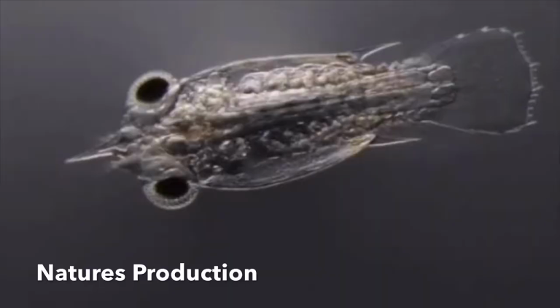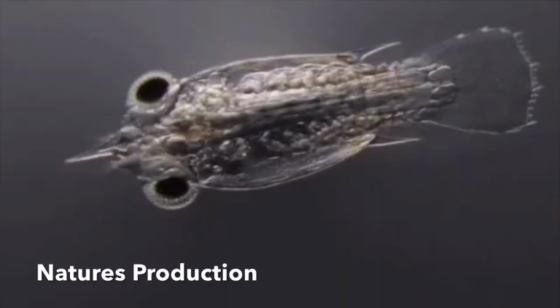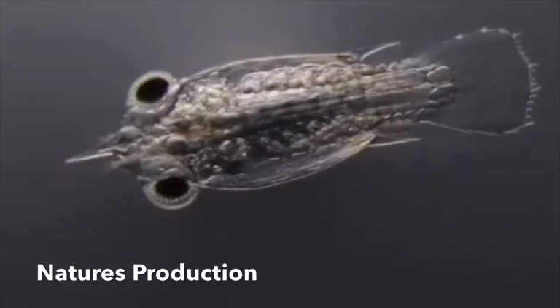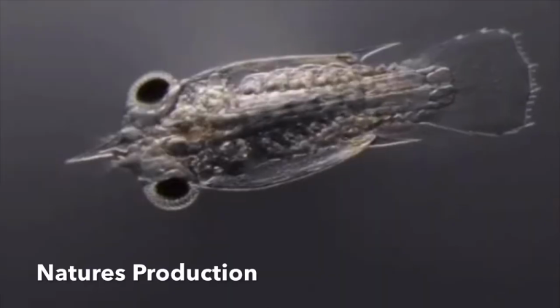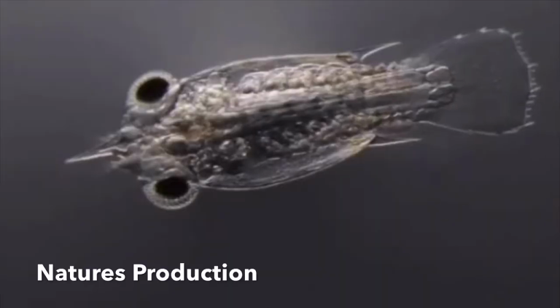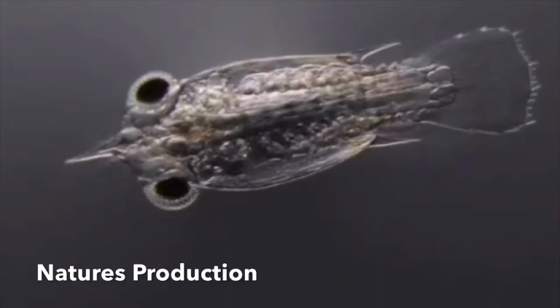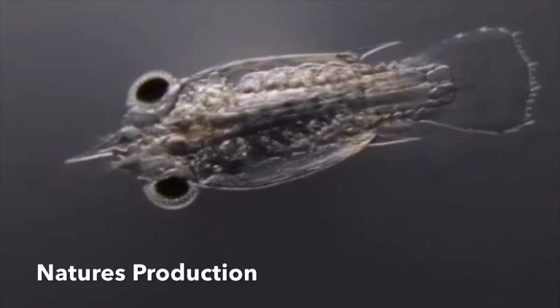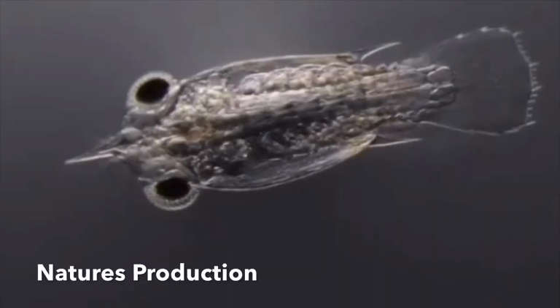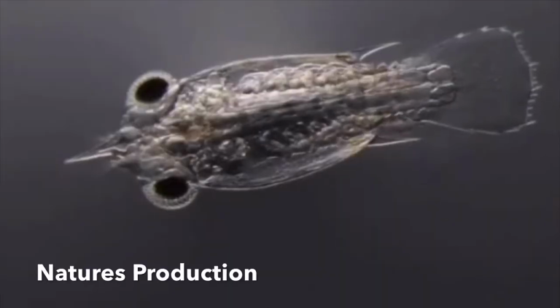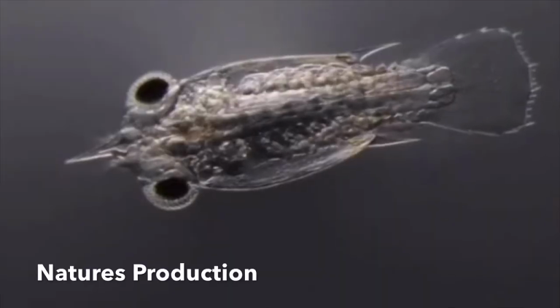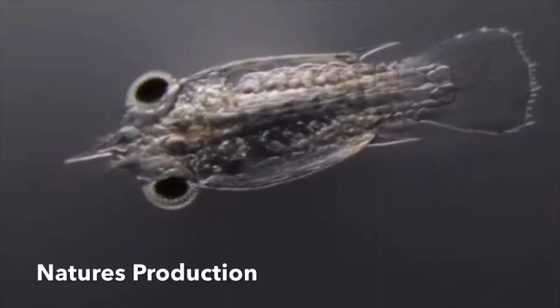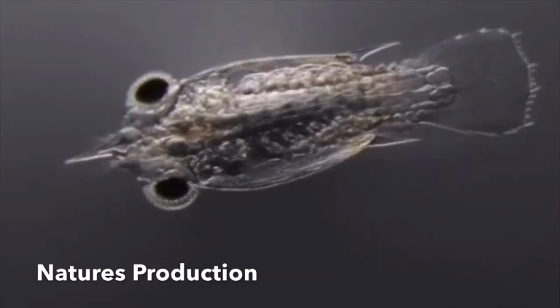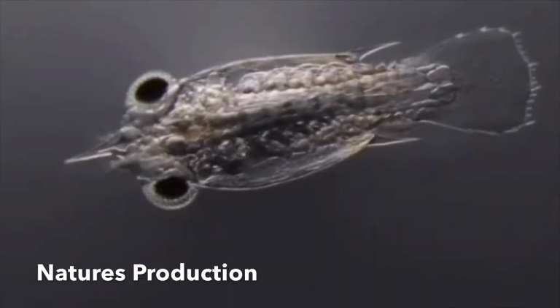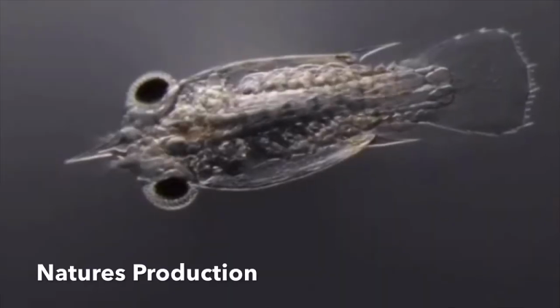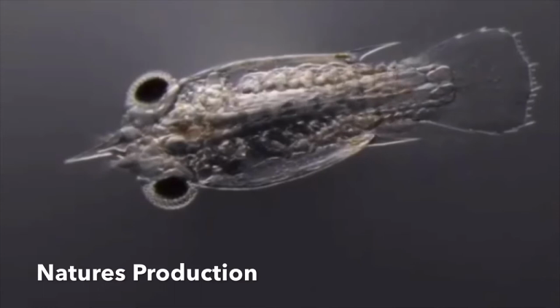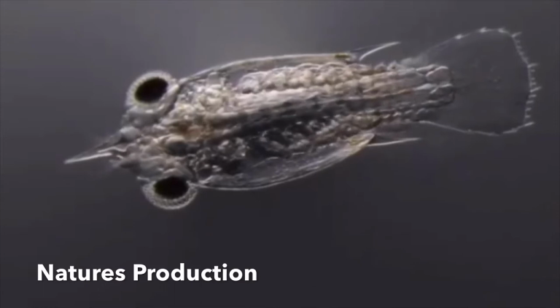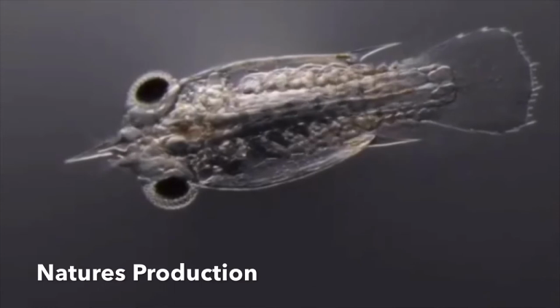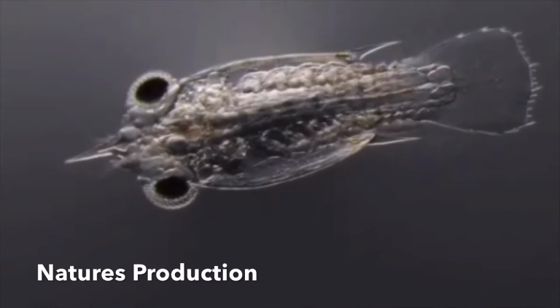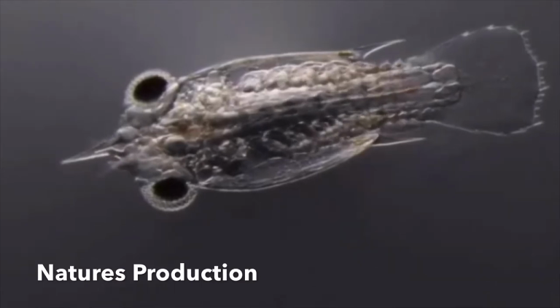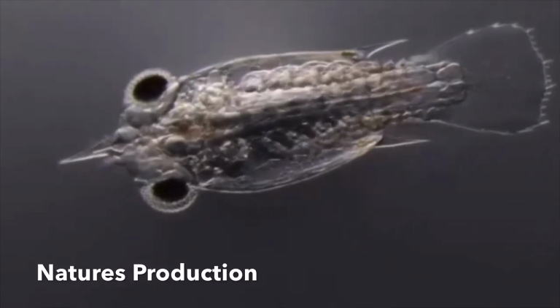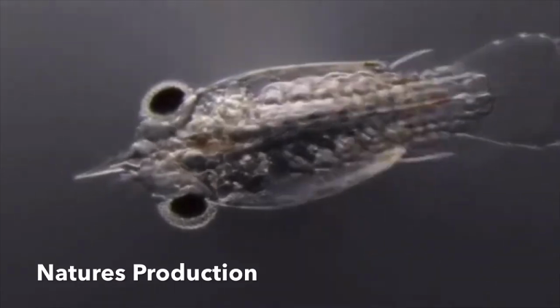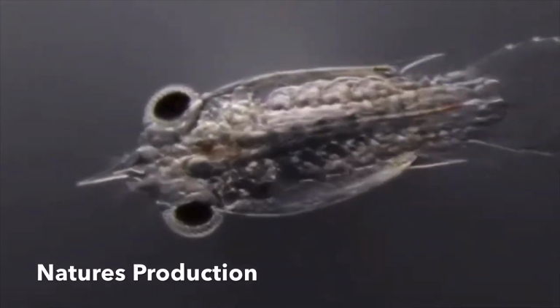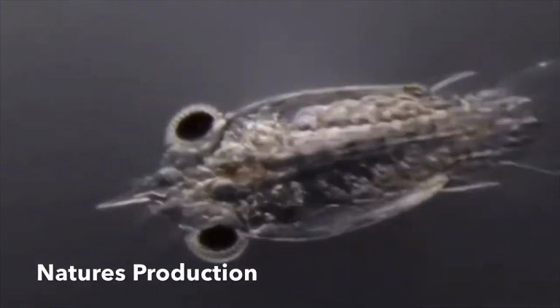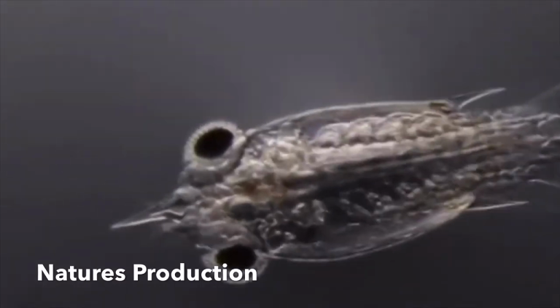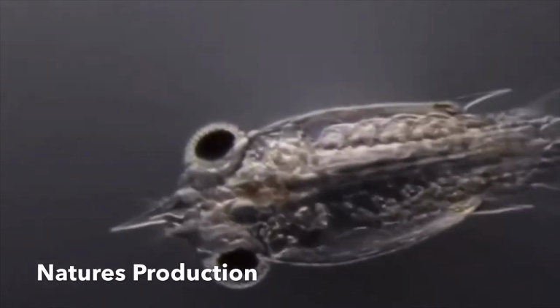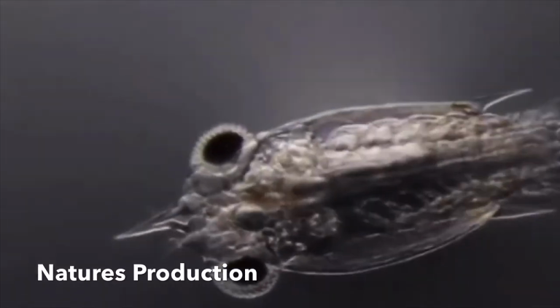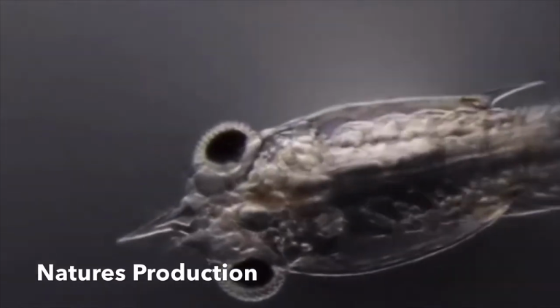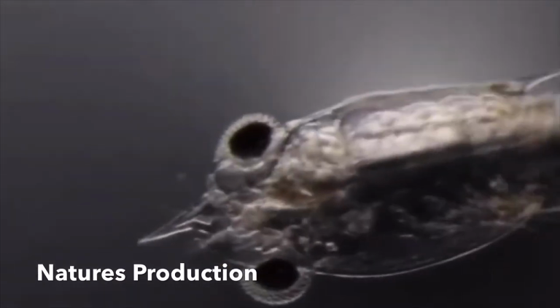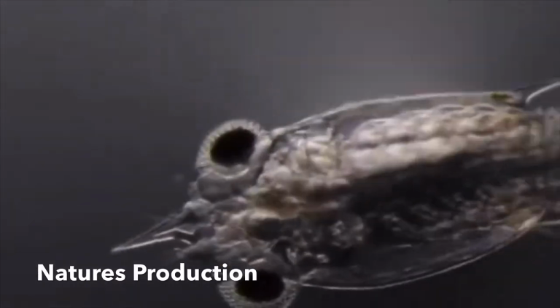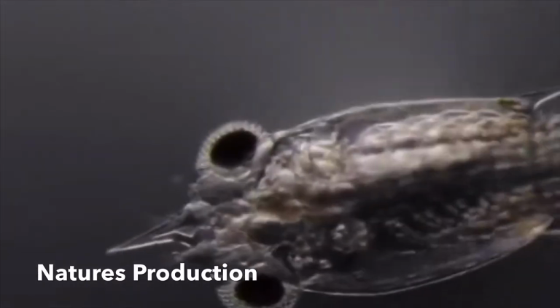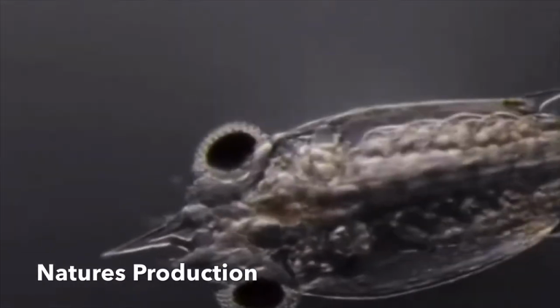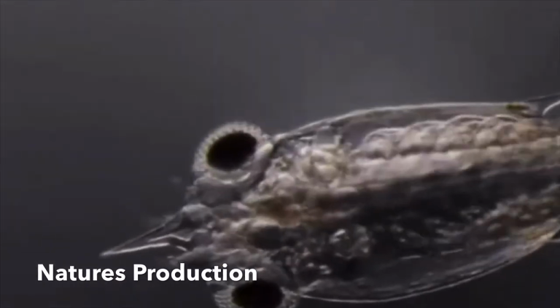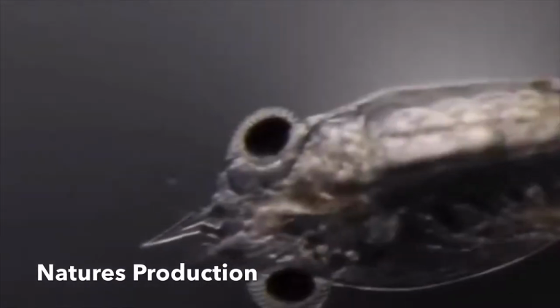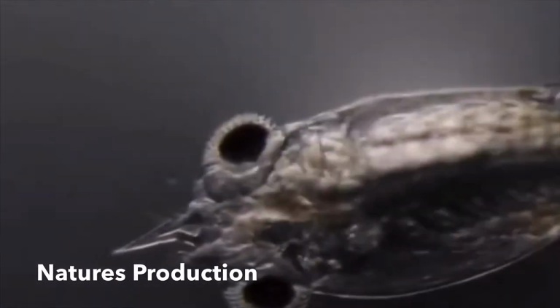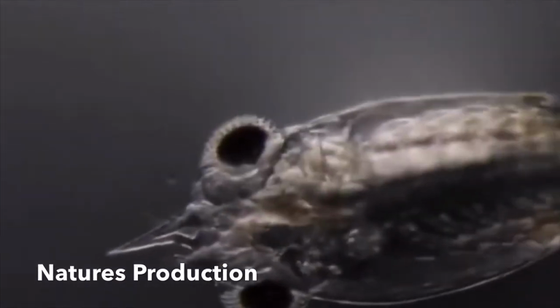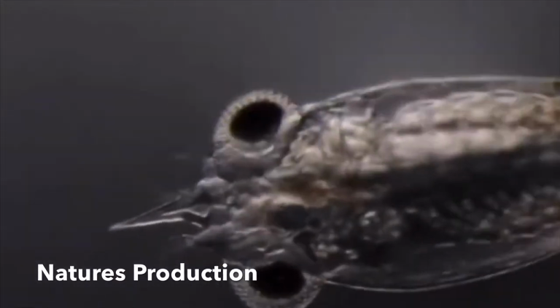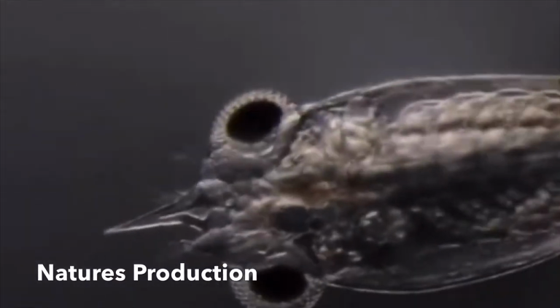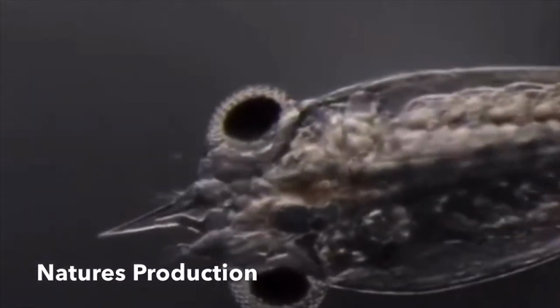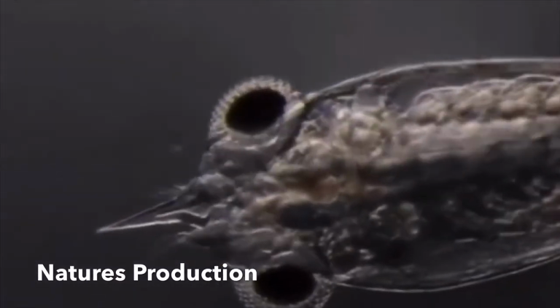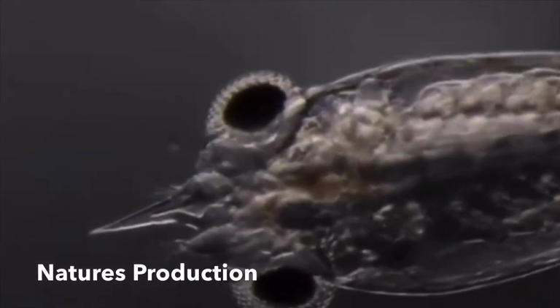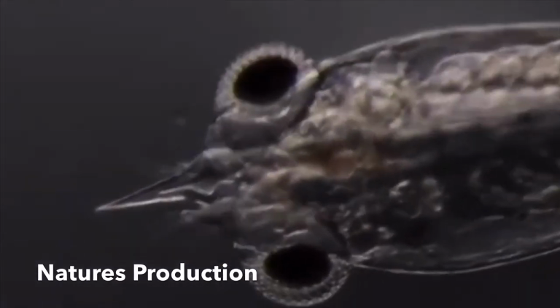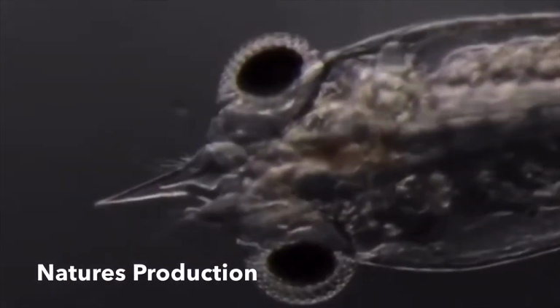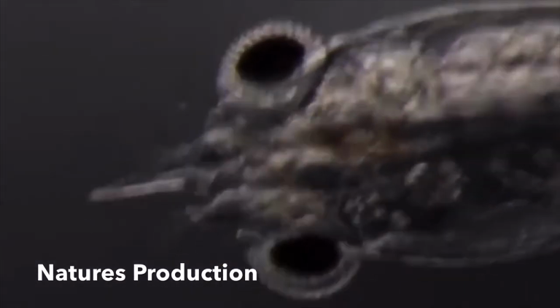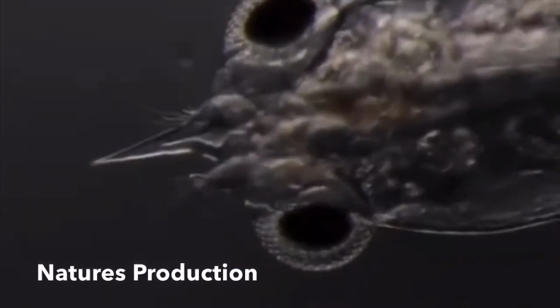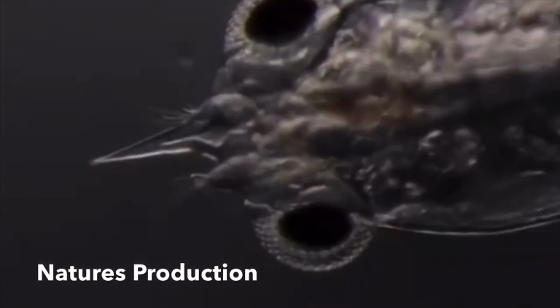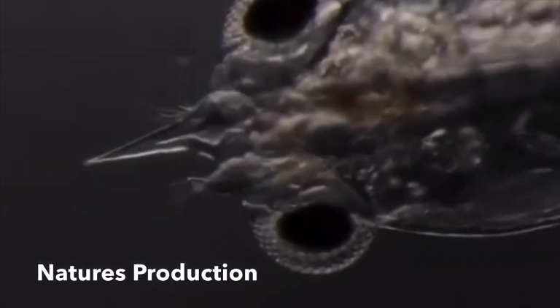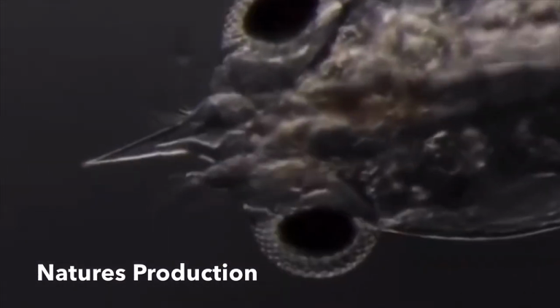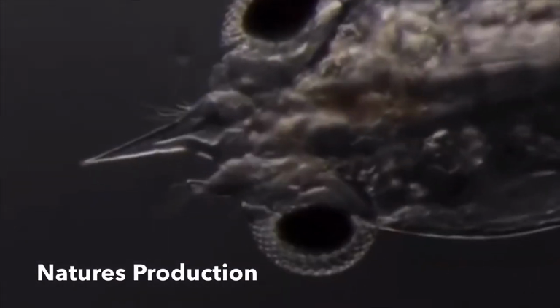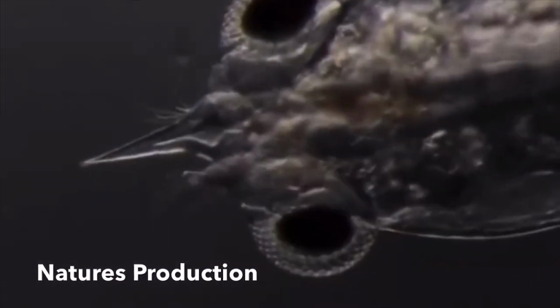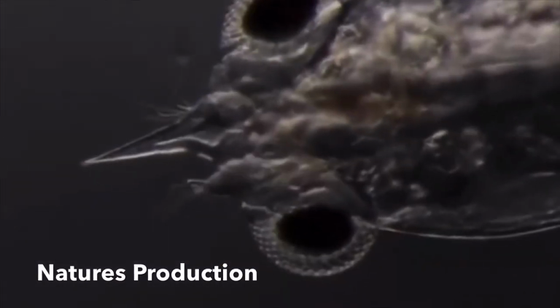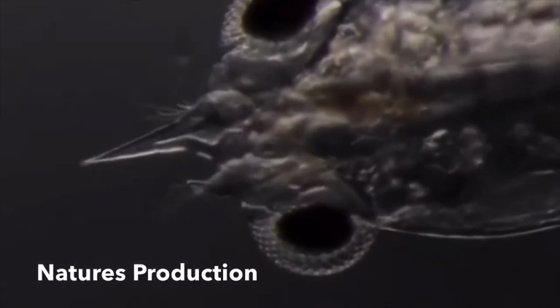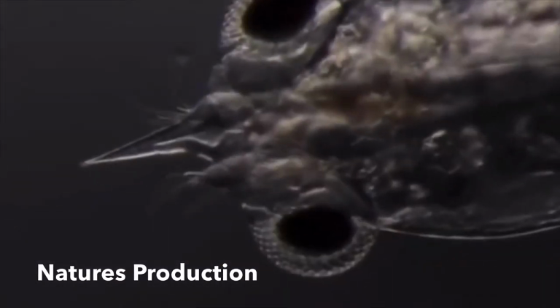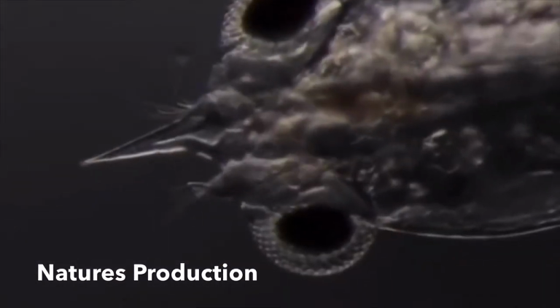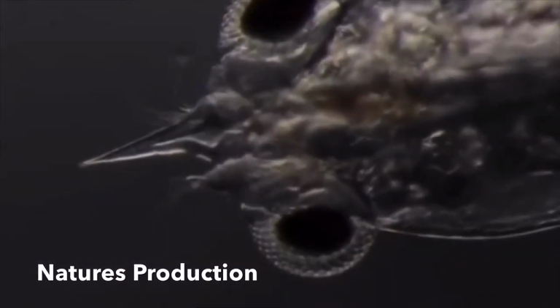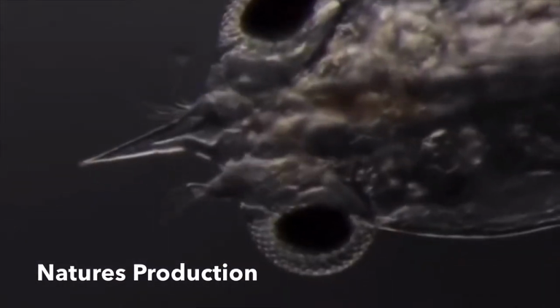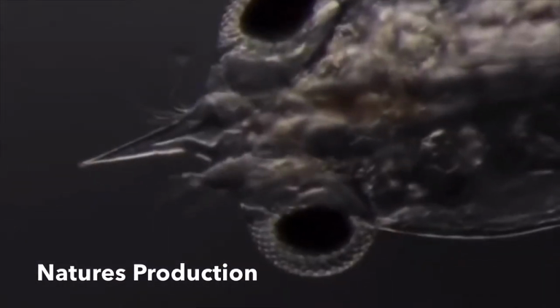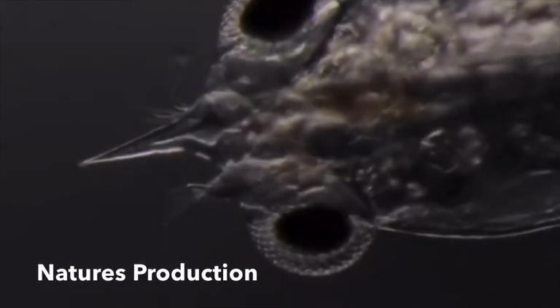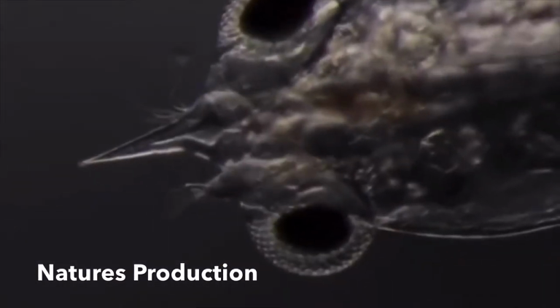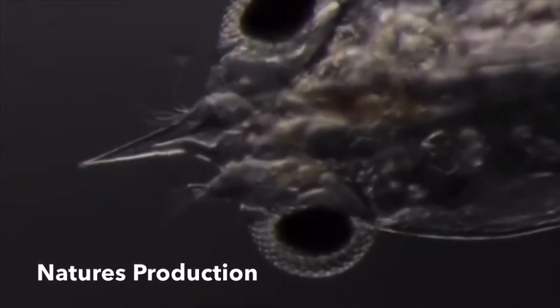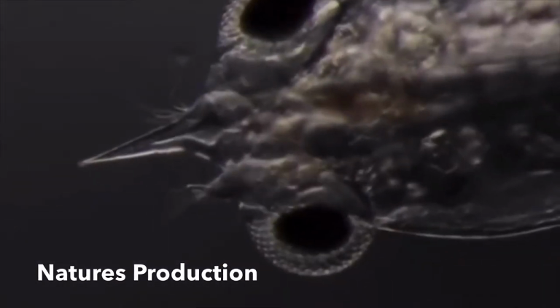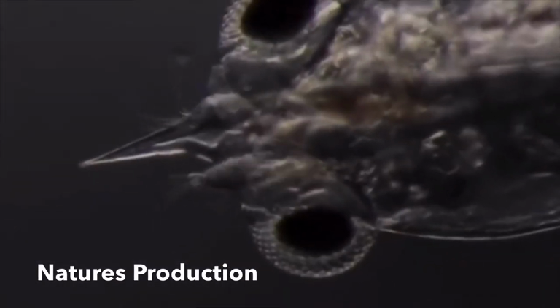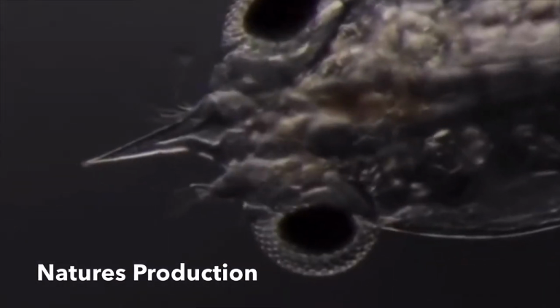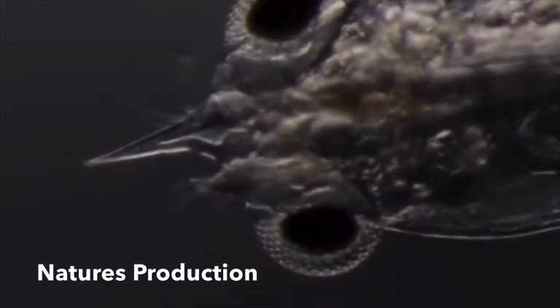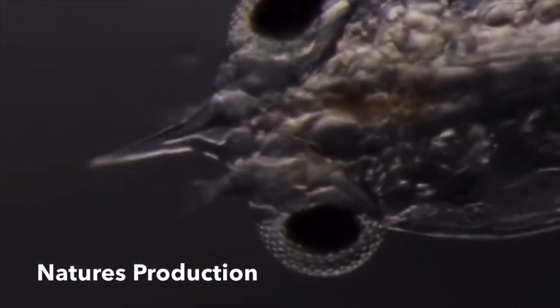Between eastern Africa and beyond, mantis shrimp live in burrows where they spend the majority of their time.